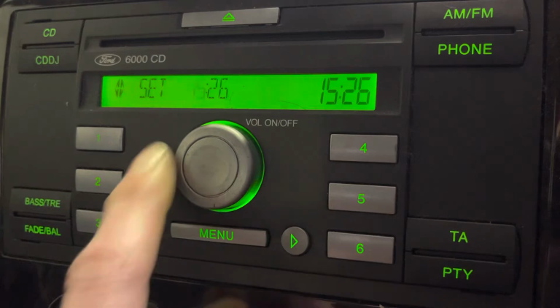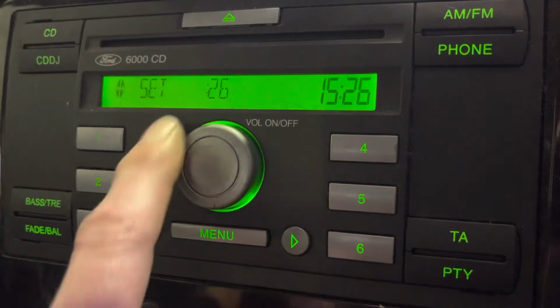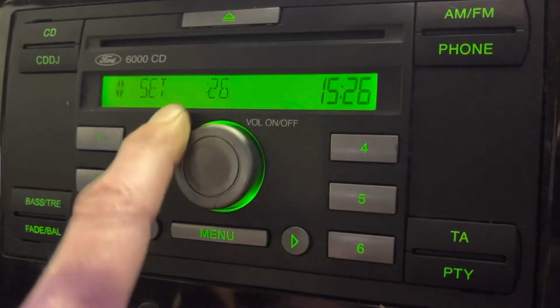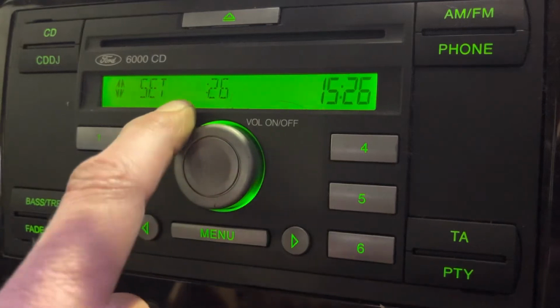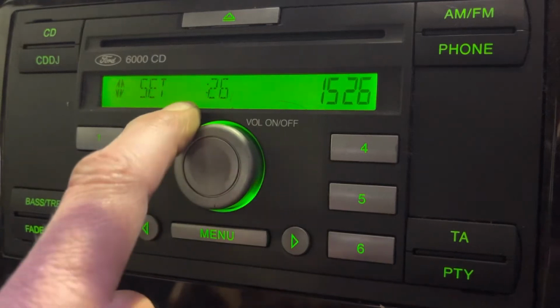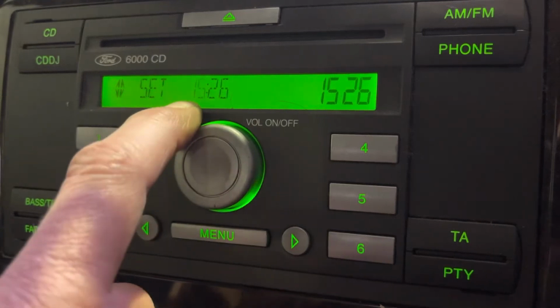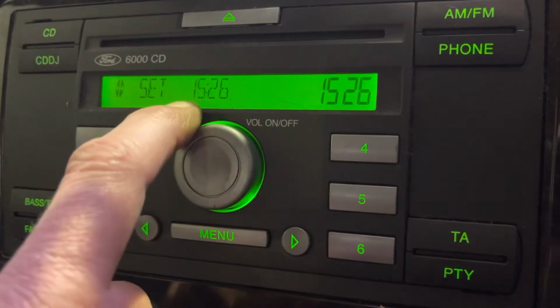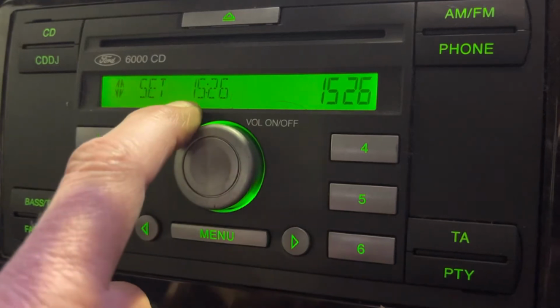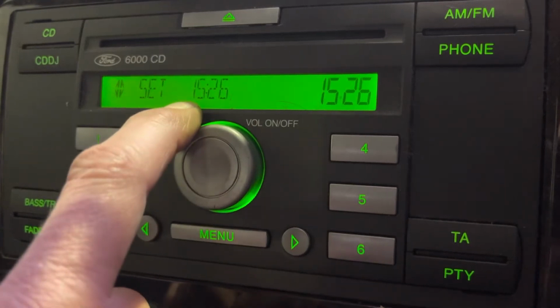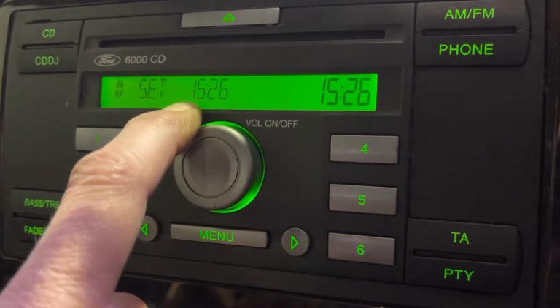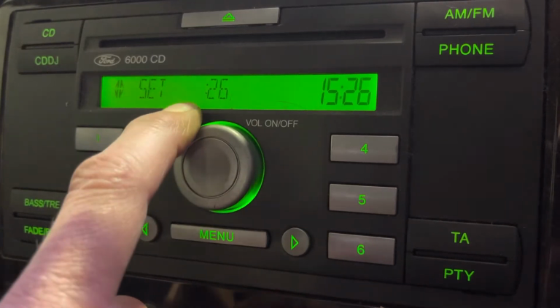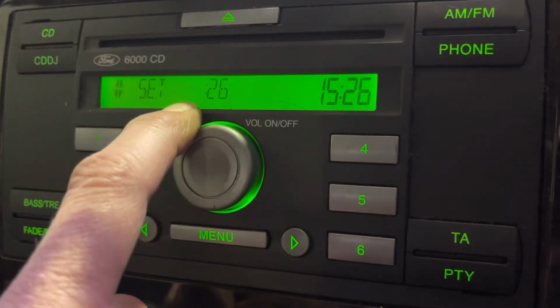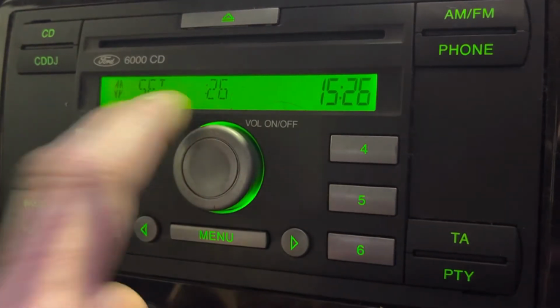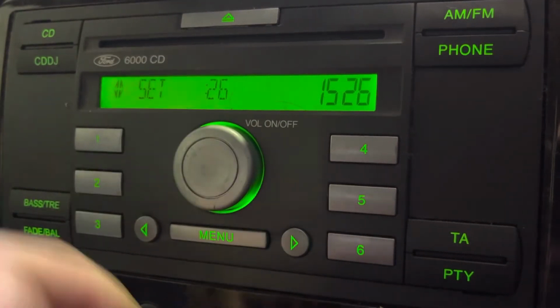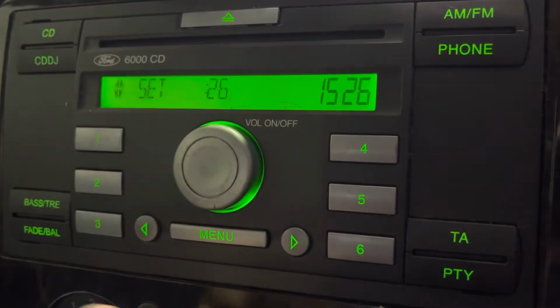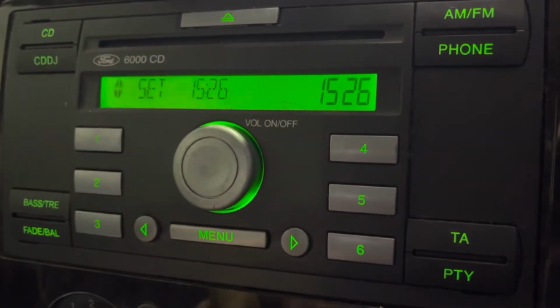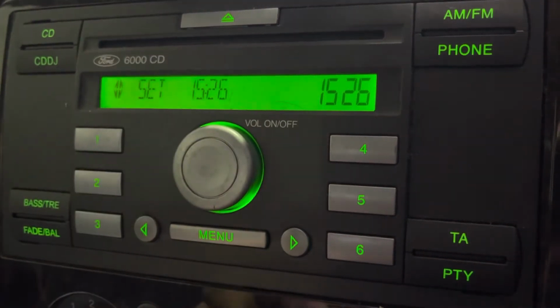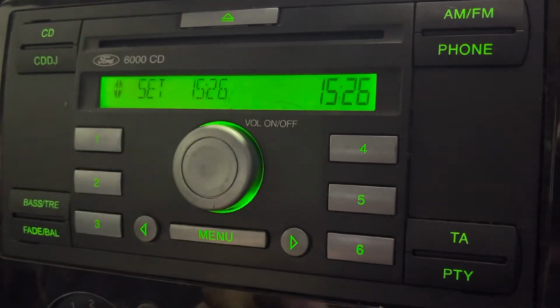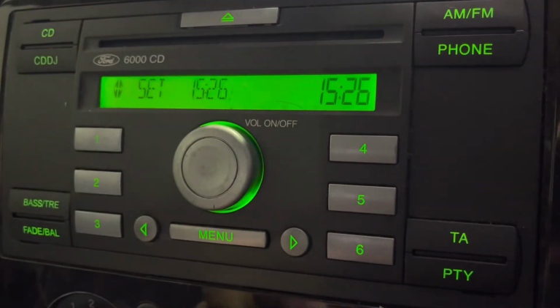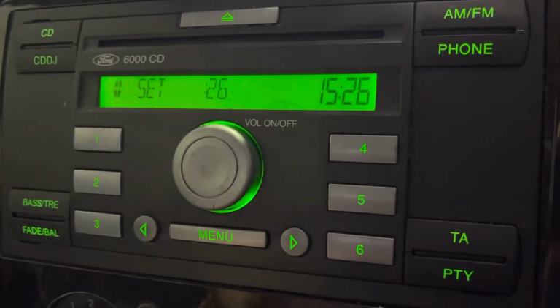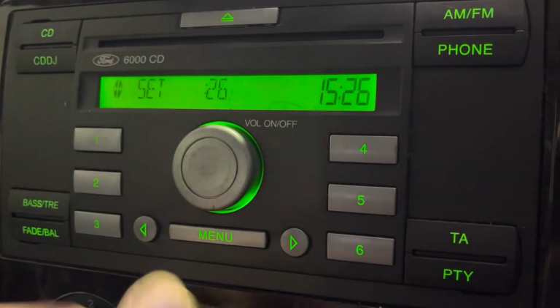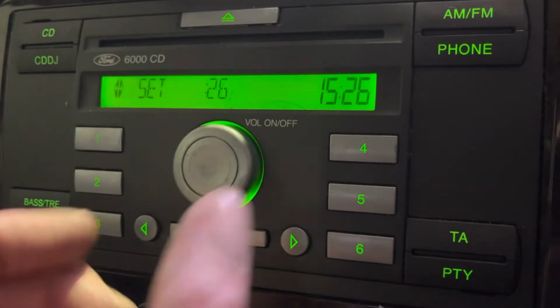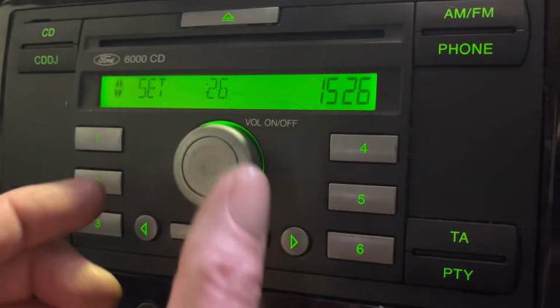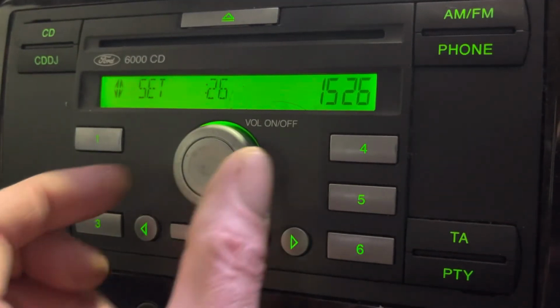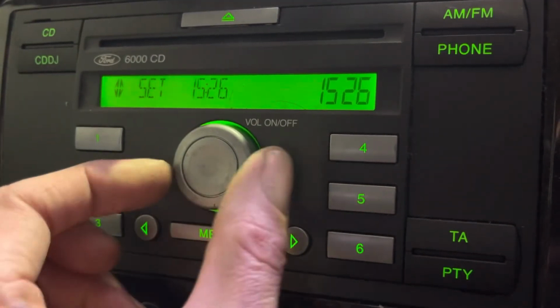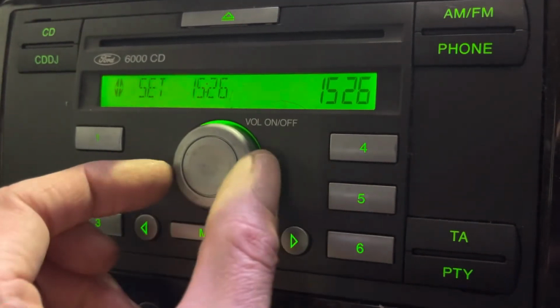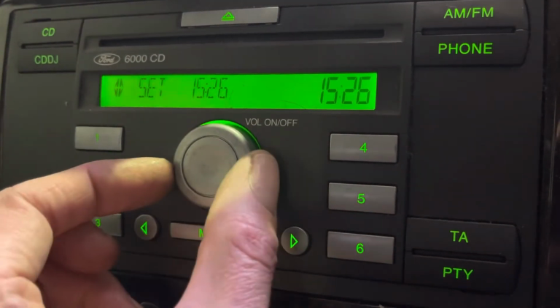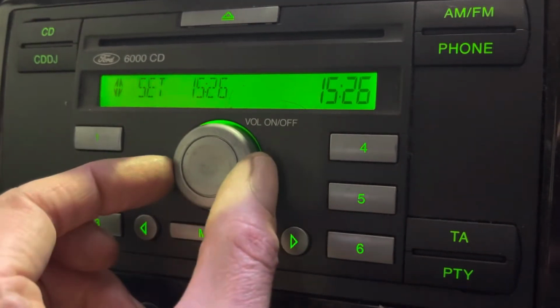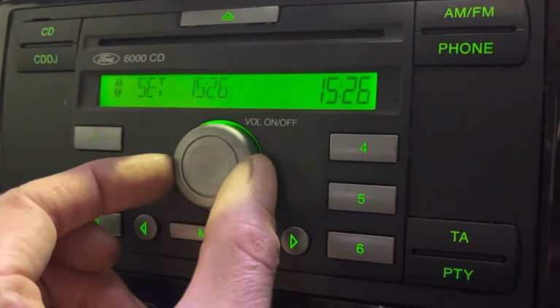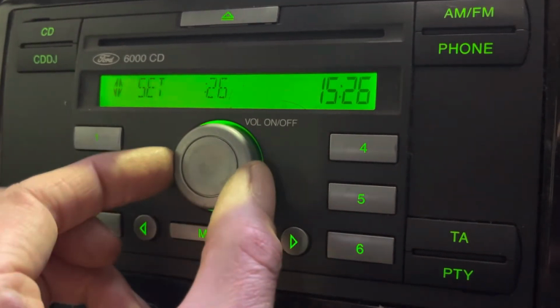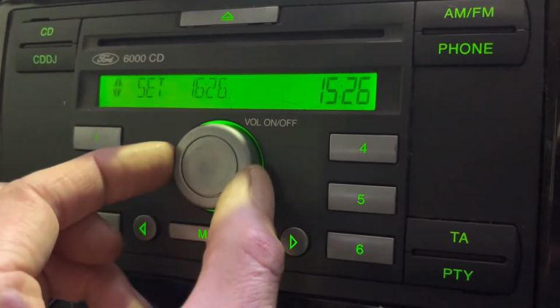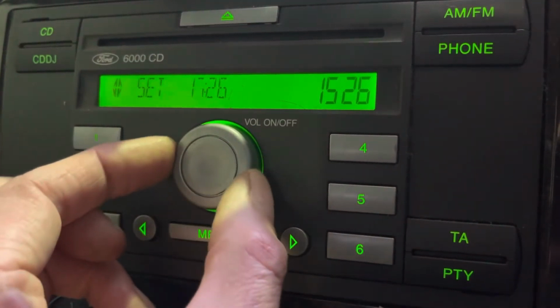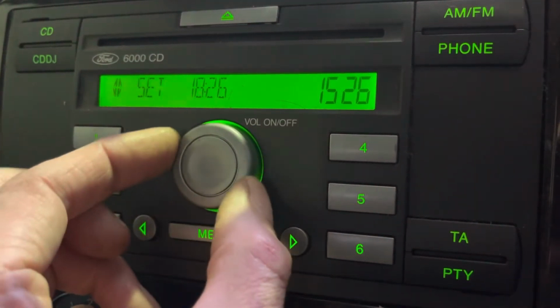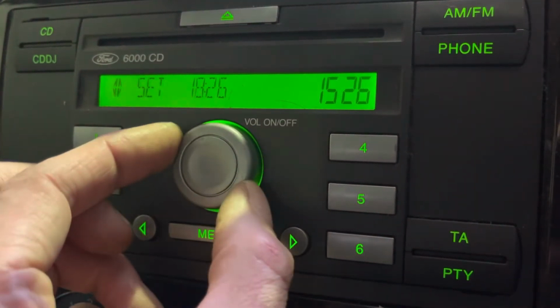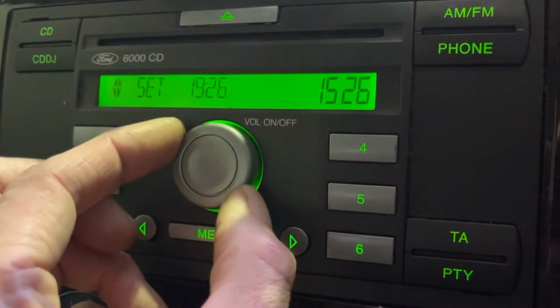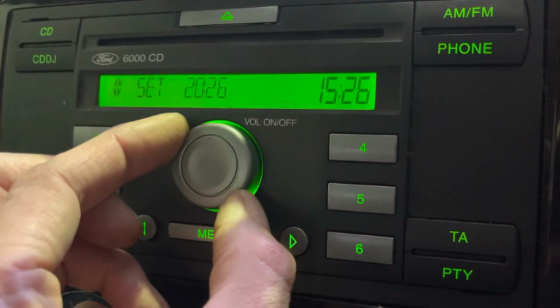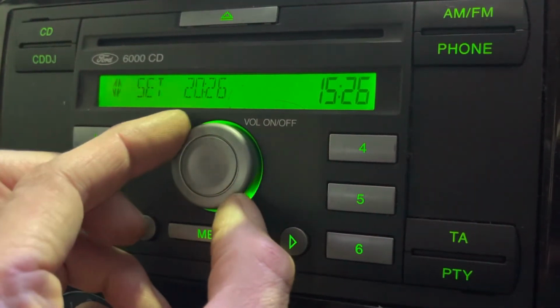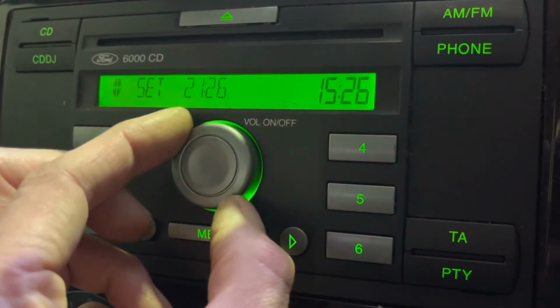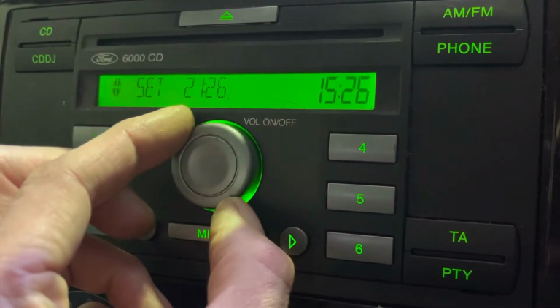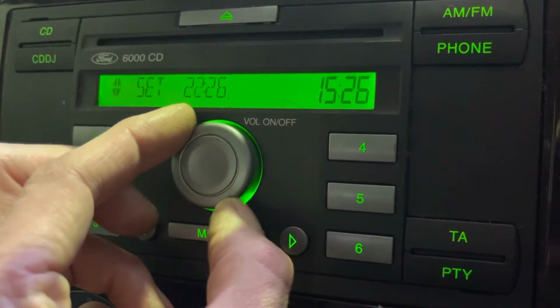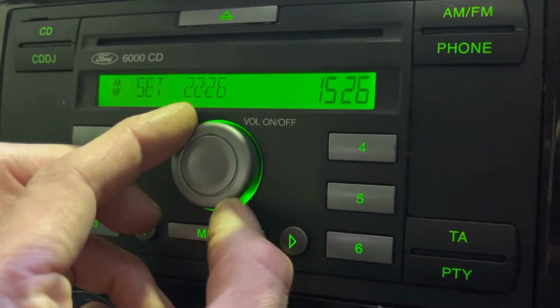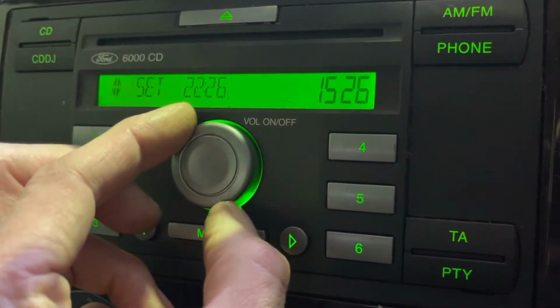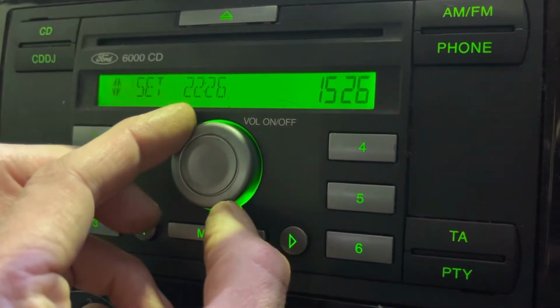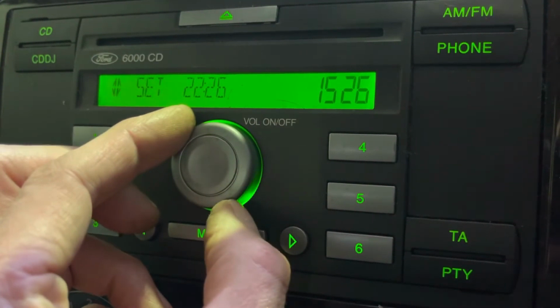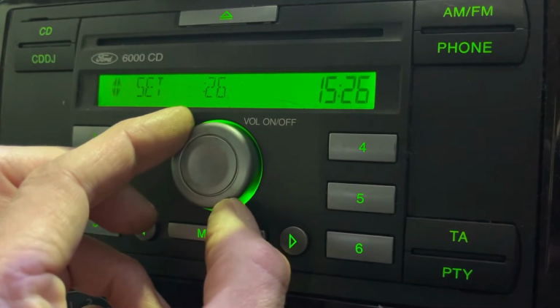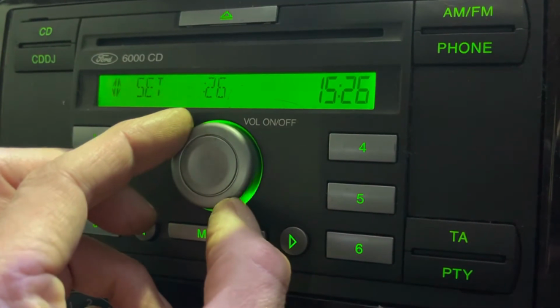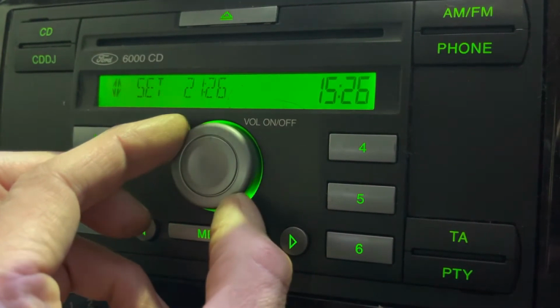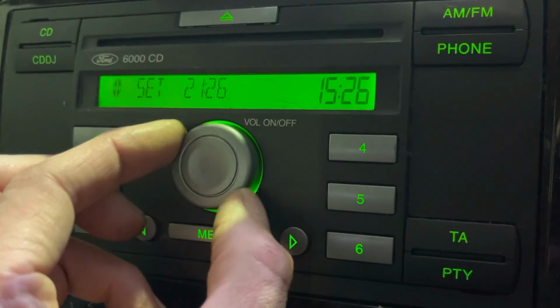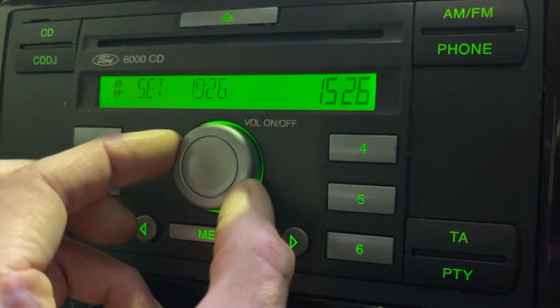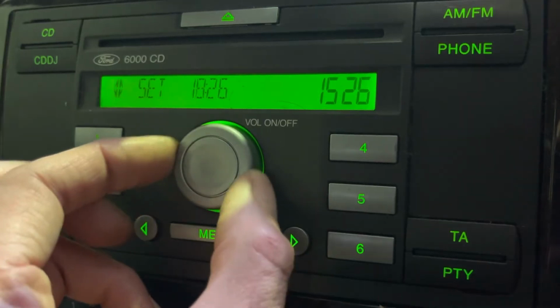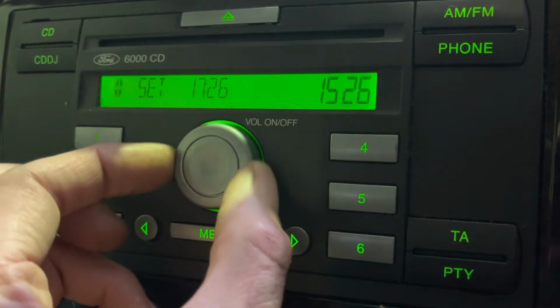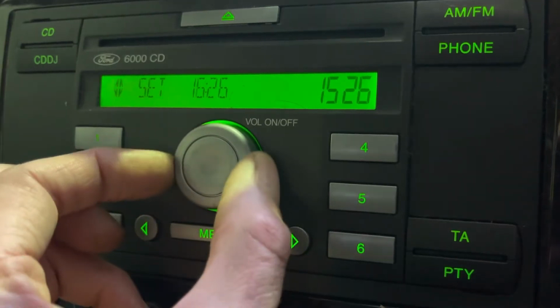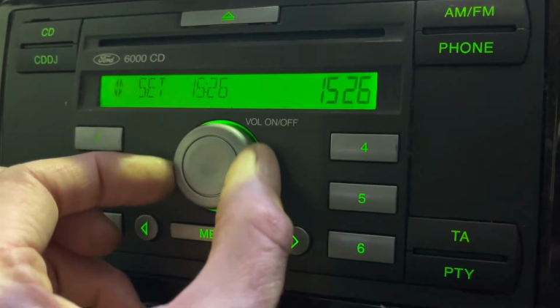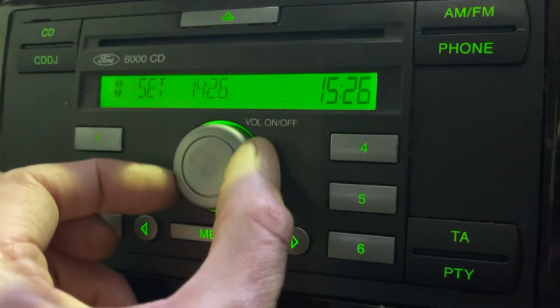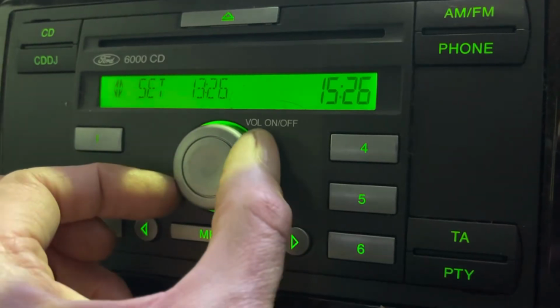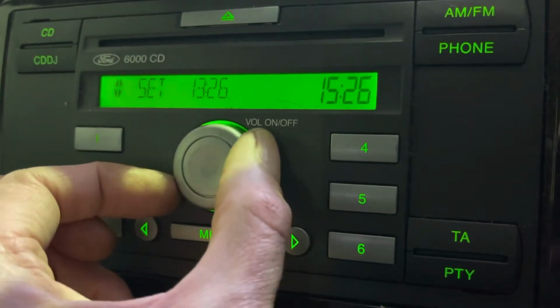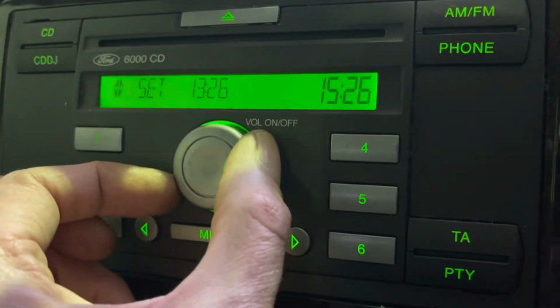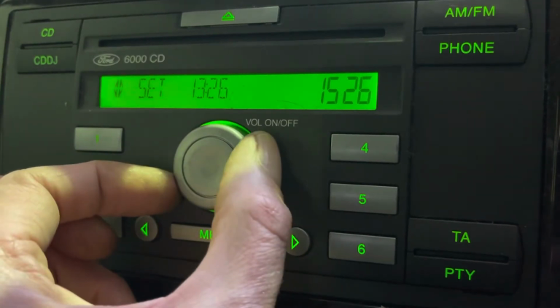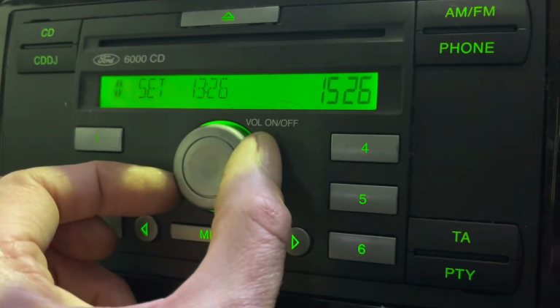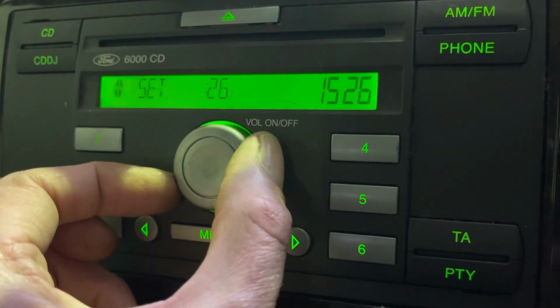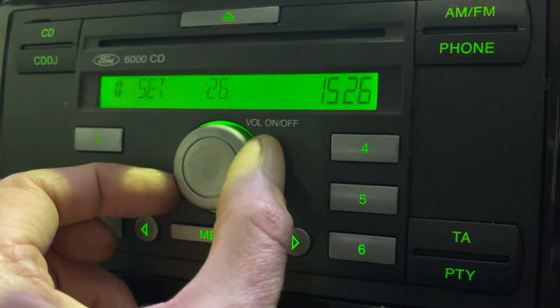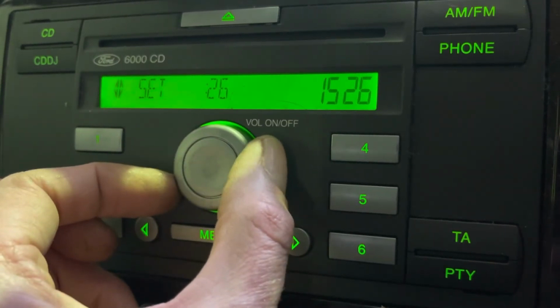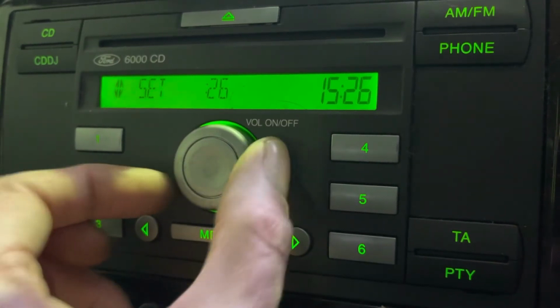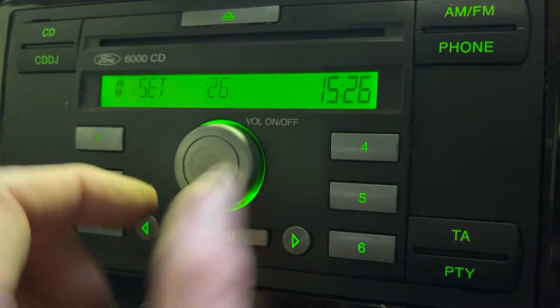You can see there the hour's flashing. It's literally clockwise on the dial to add an hour, anticlockwise to take one off.